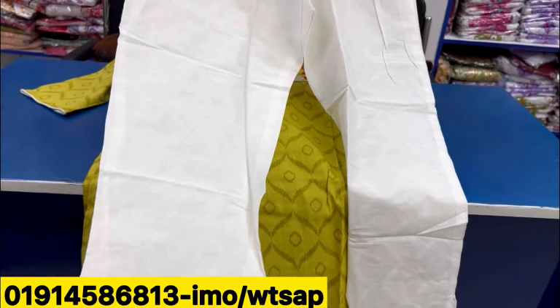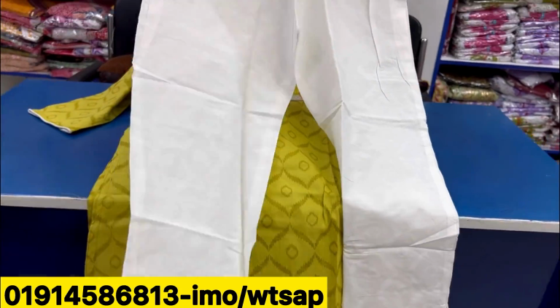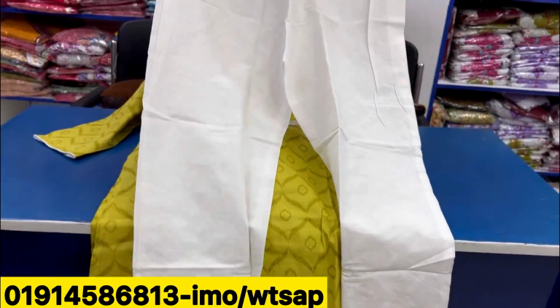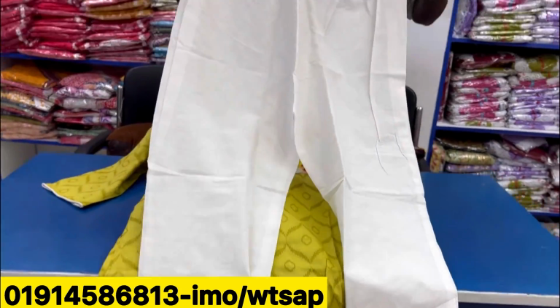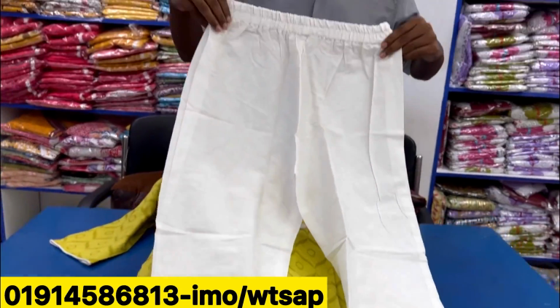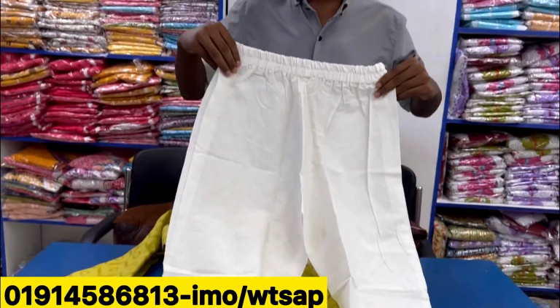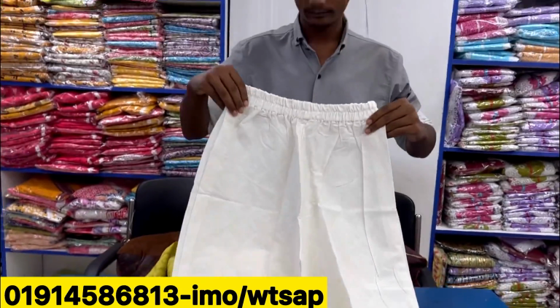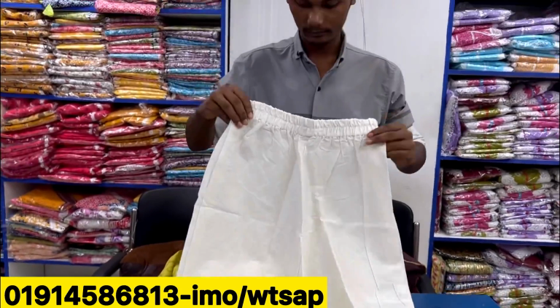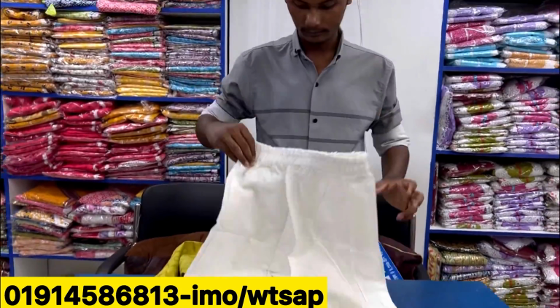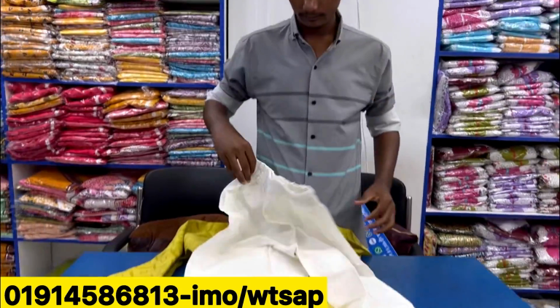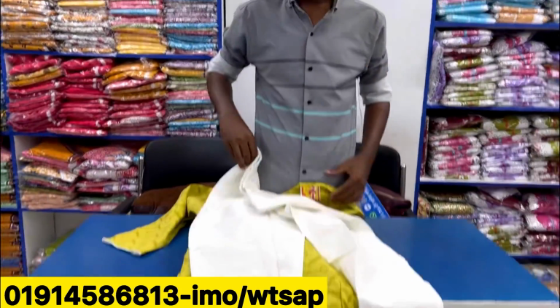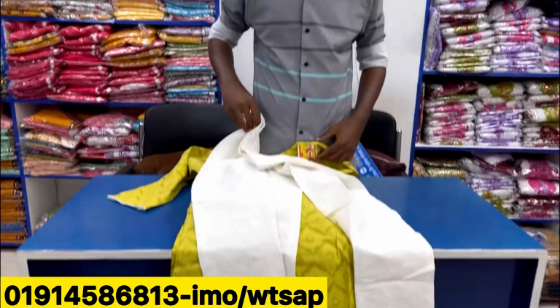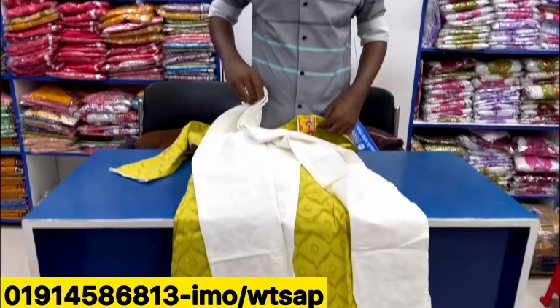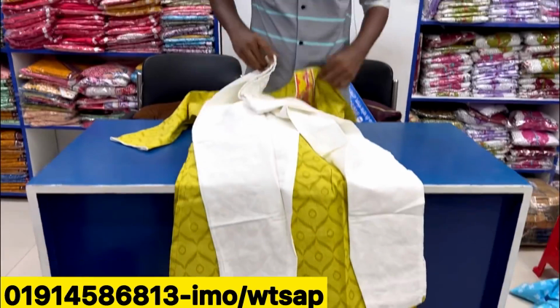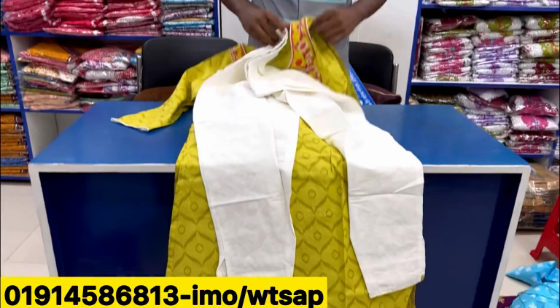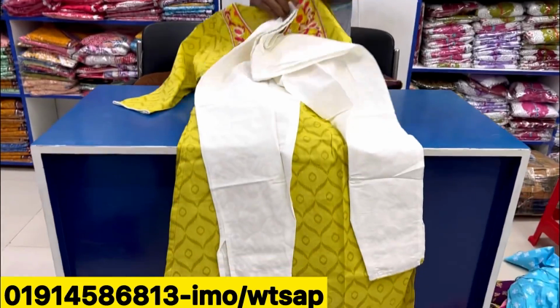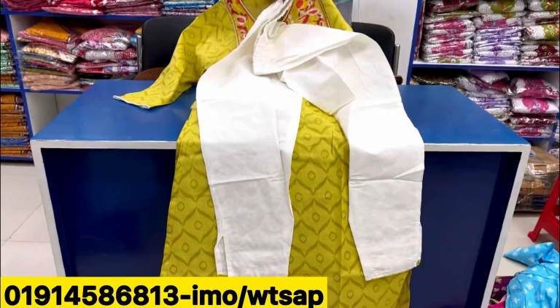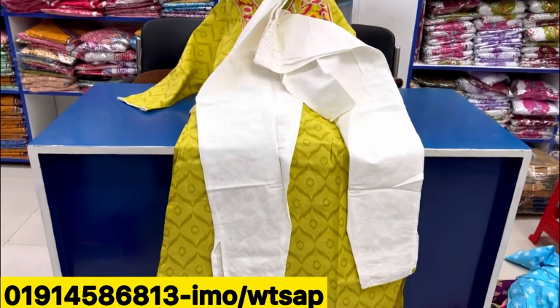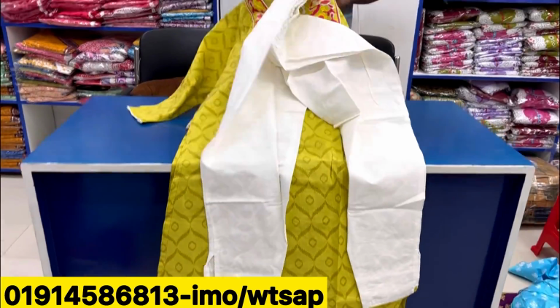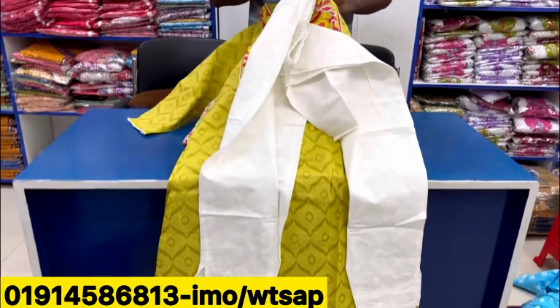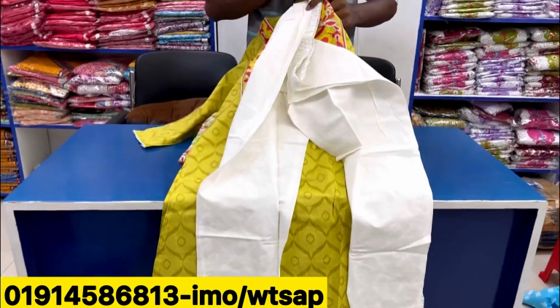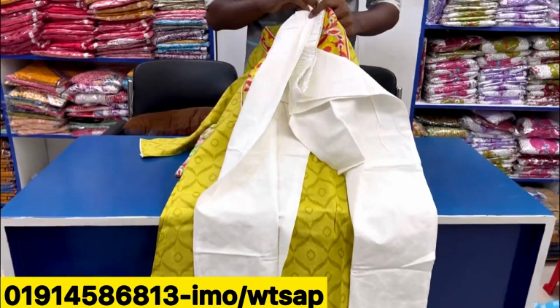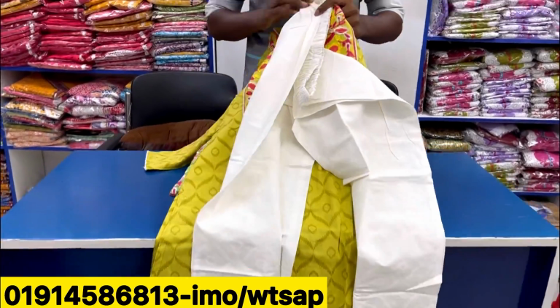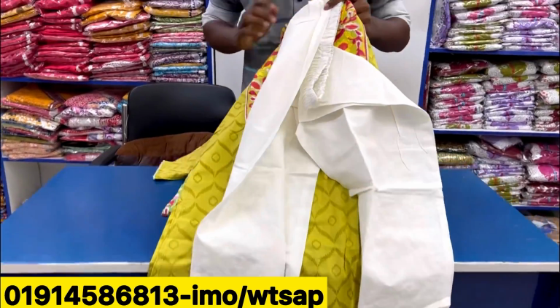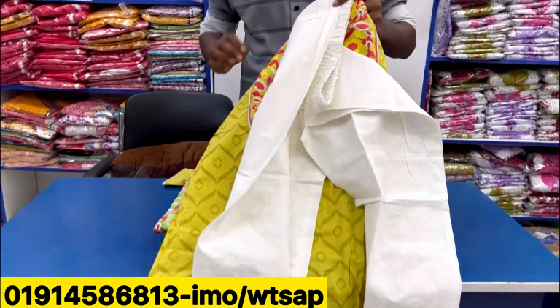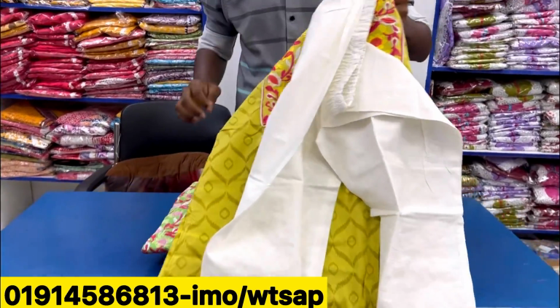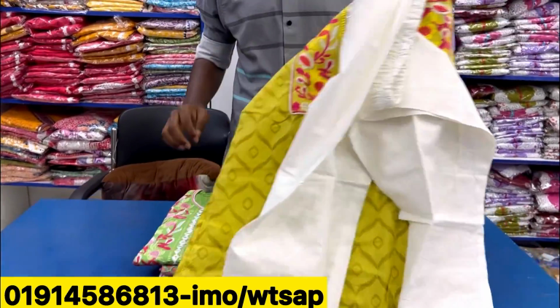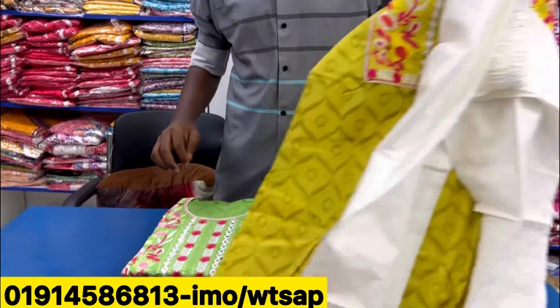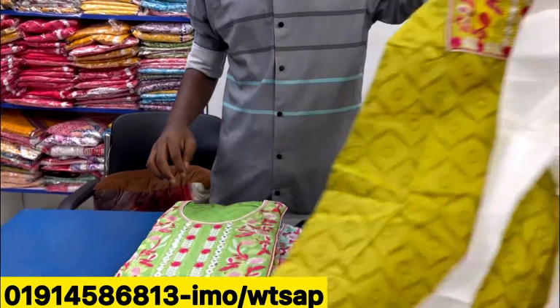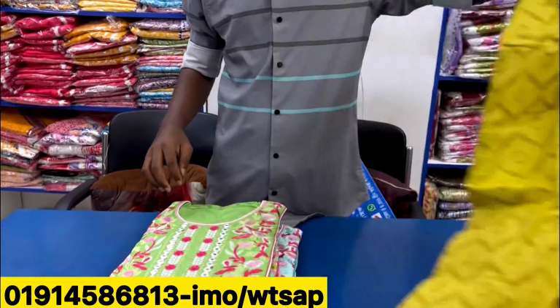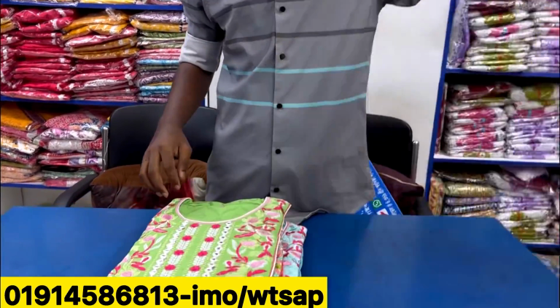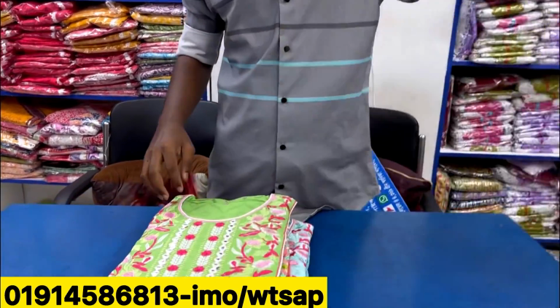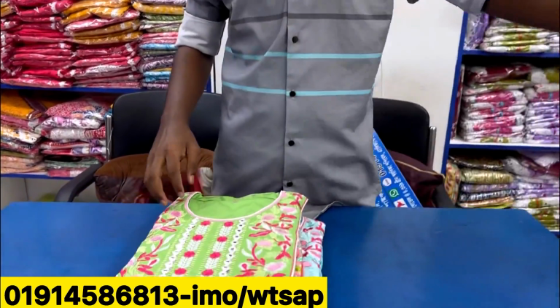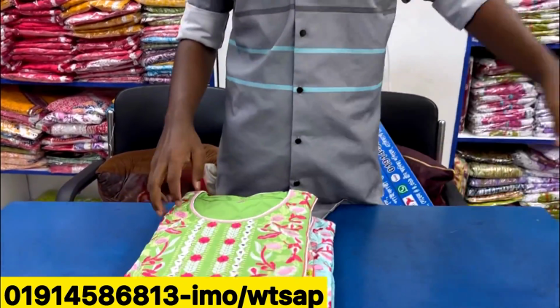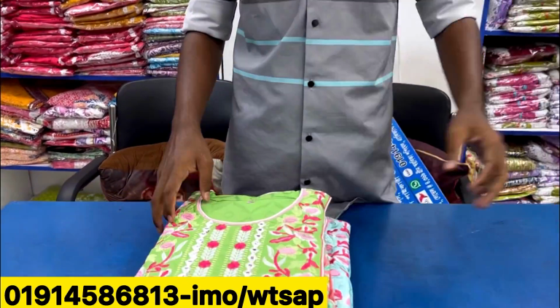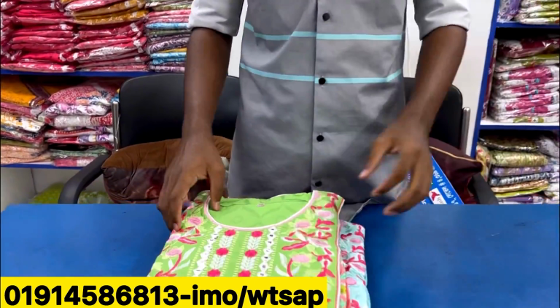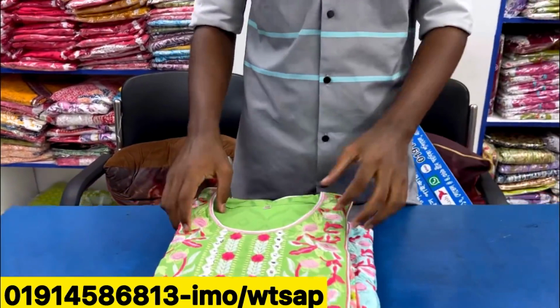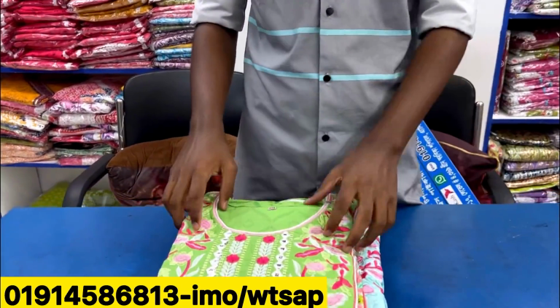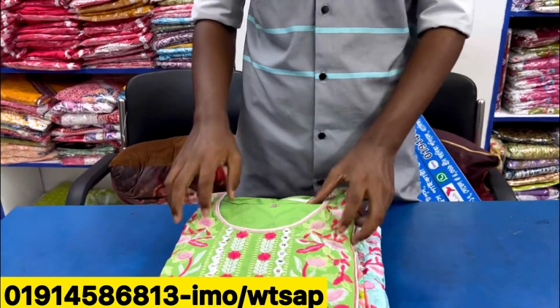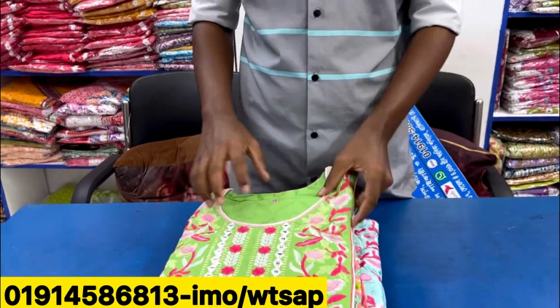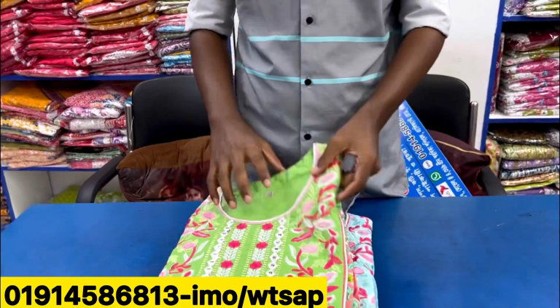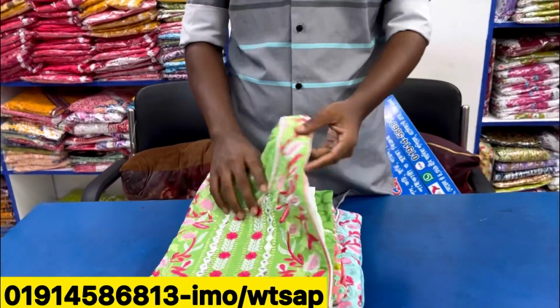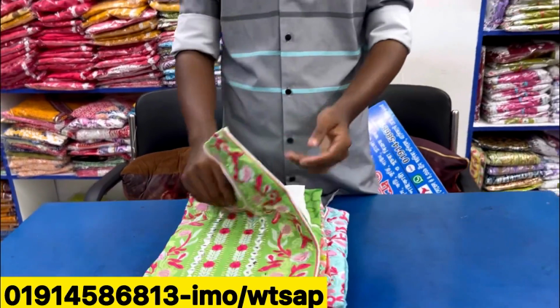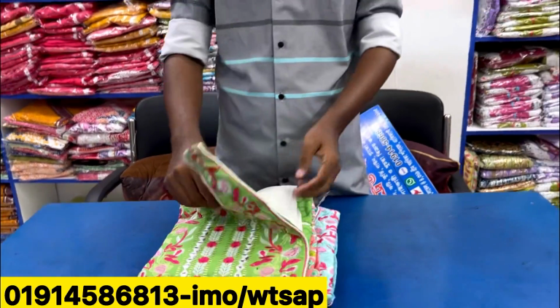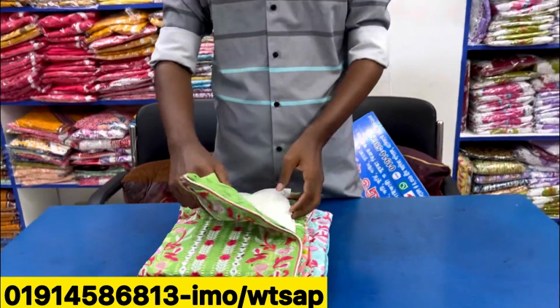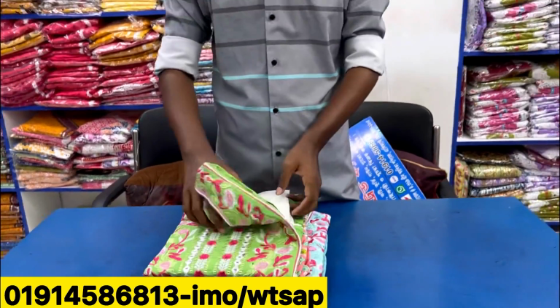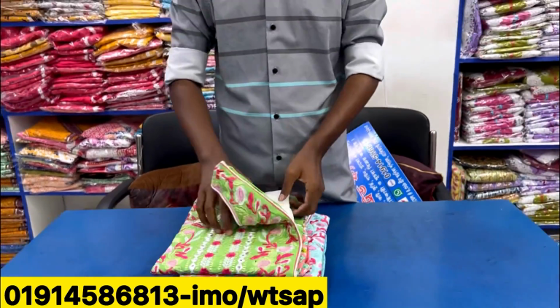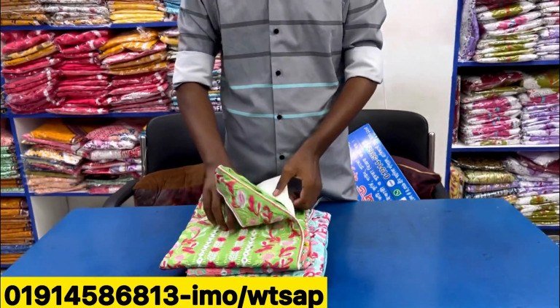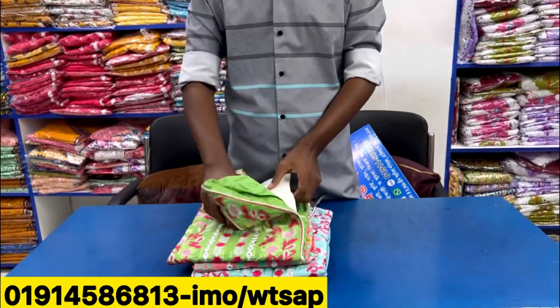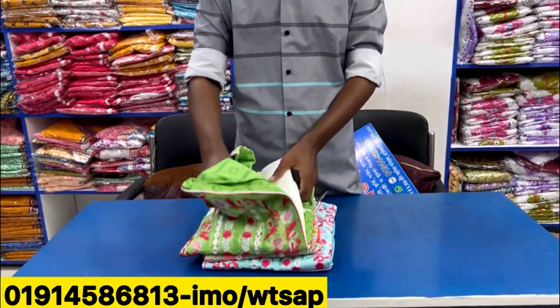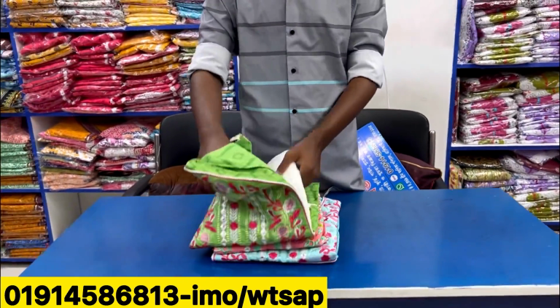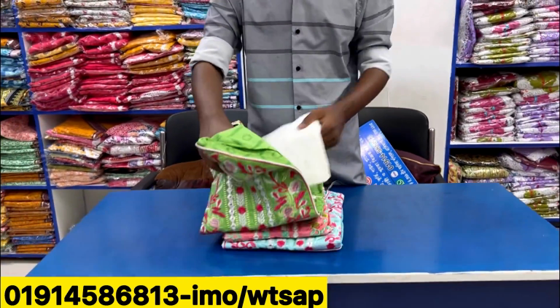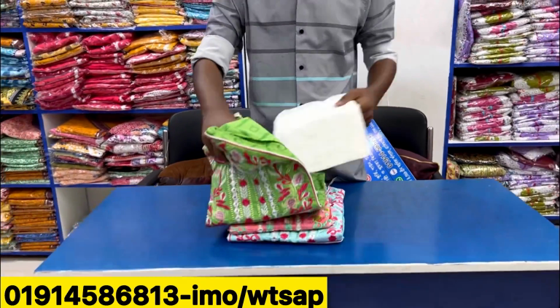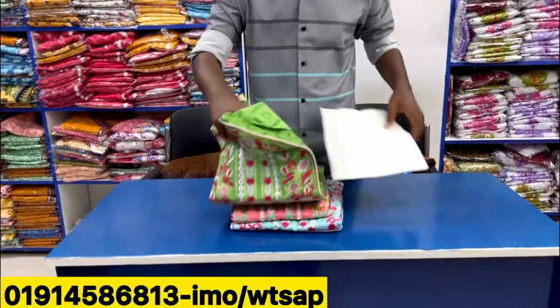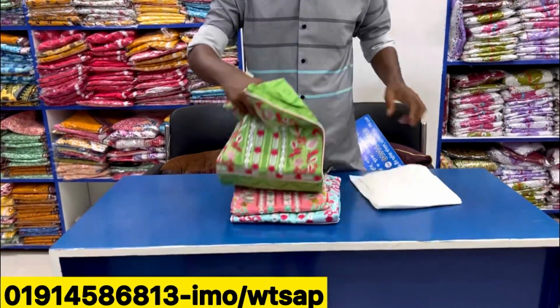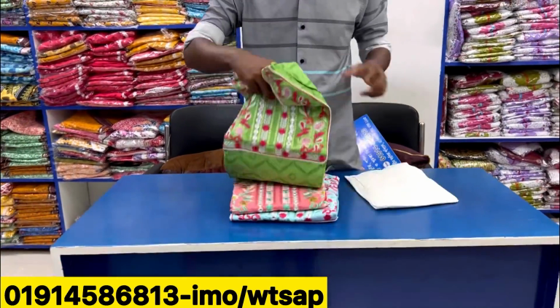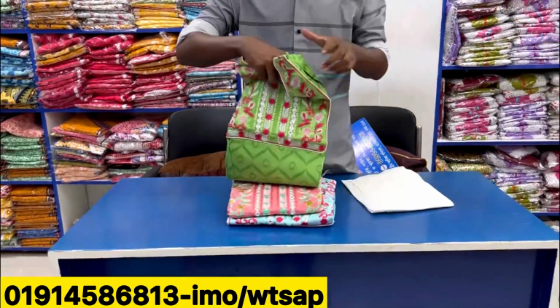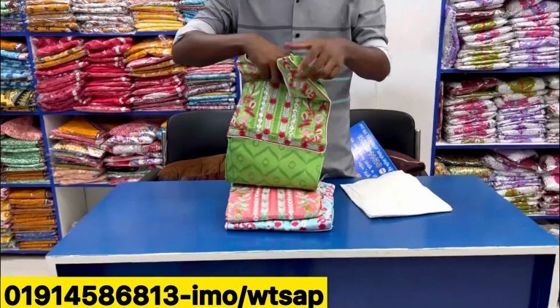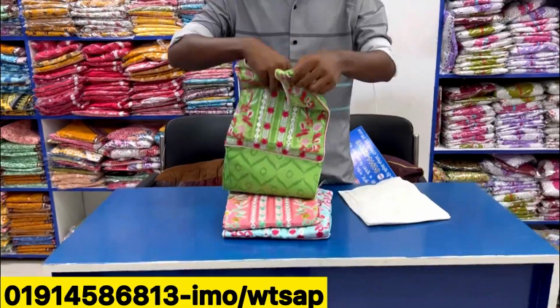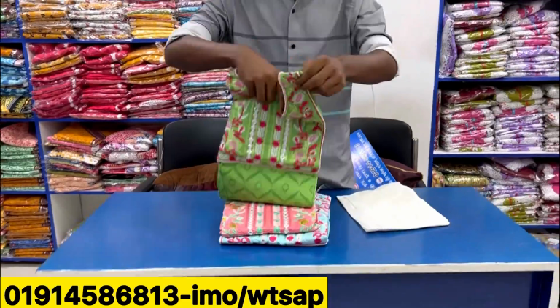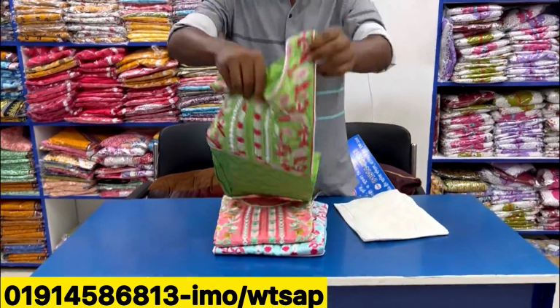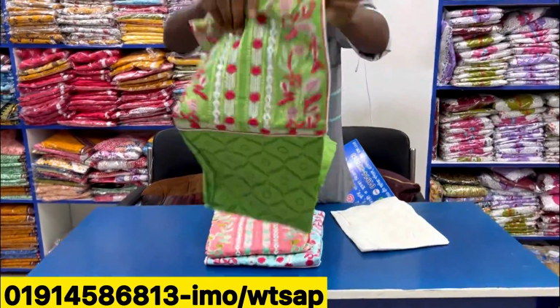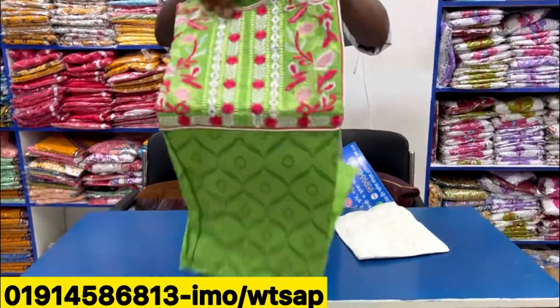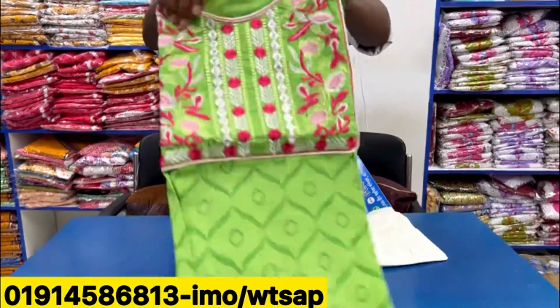Looks good! What price is this? $1,500. $2,500. $1,500. It is 100% cotton. Which price? Not much.